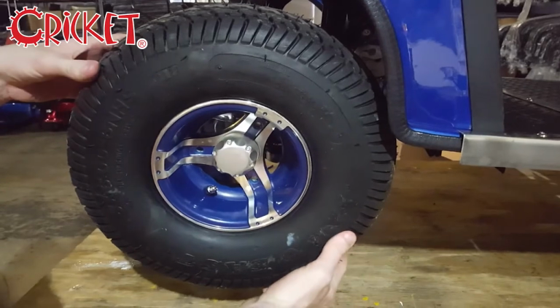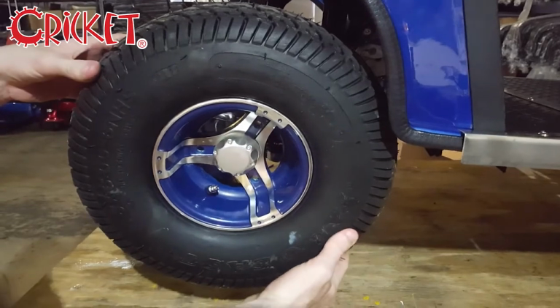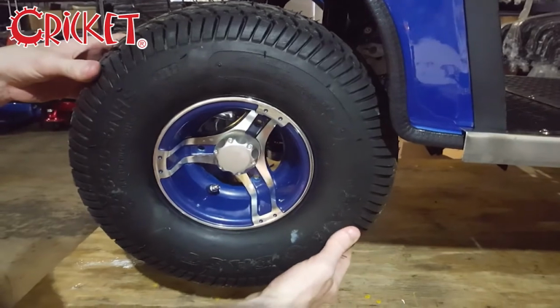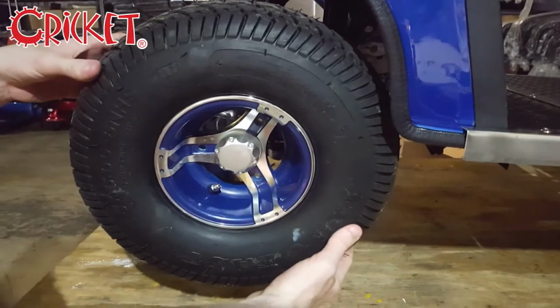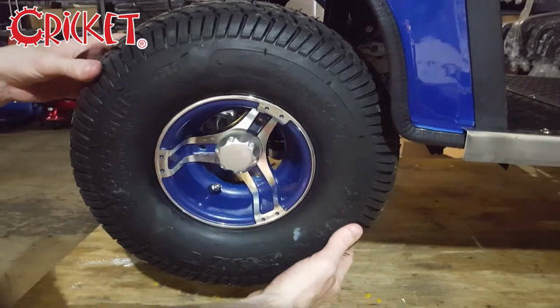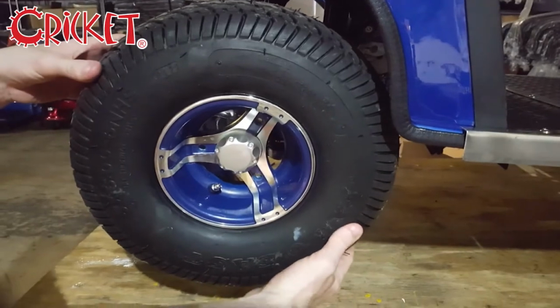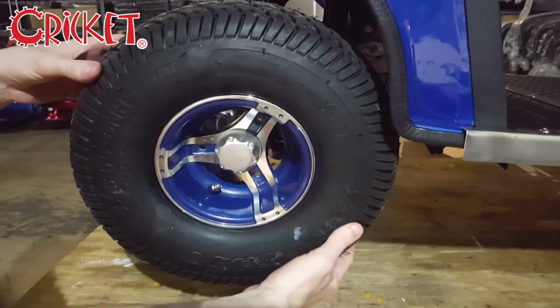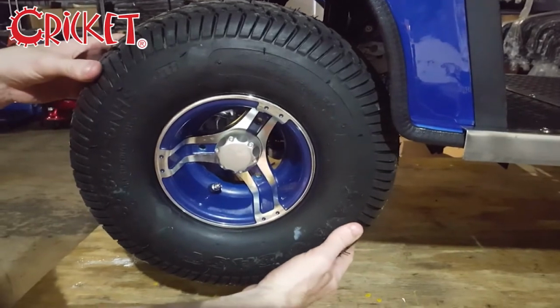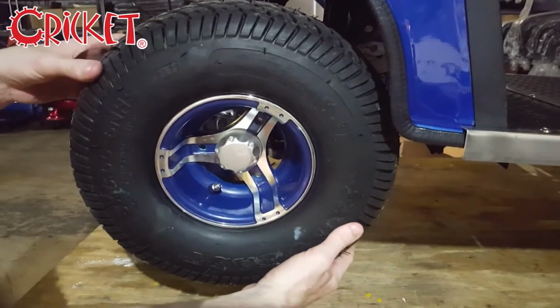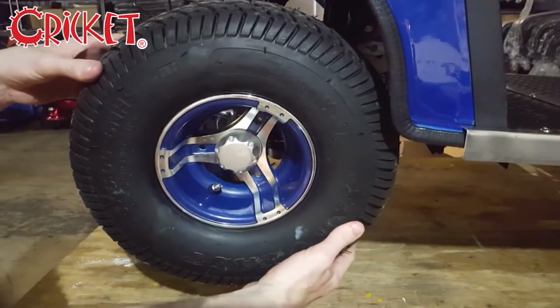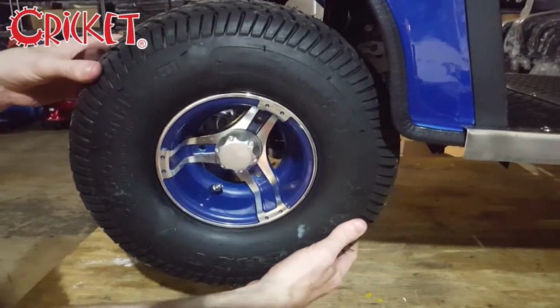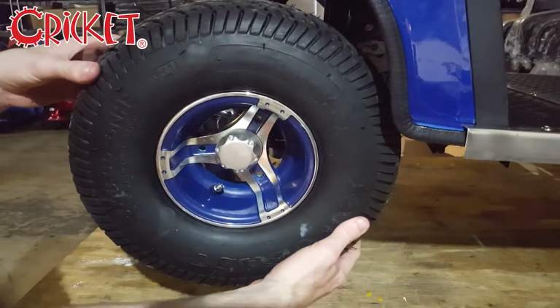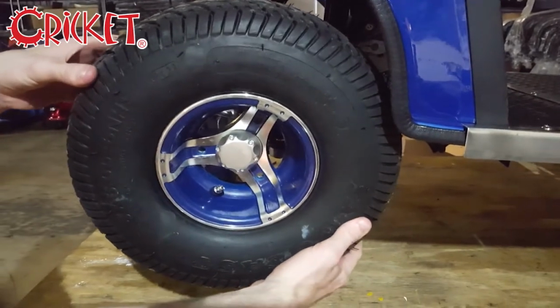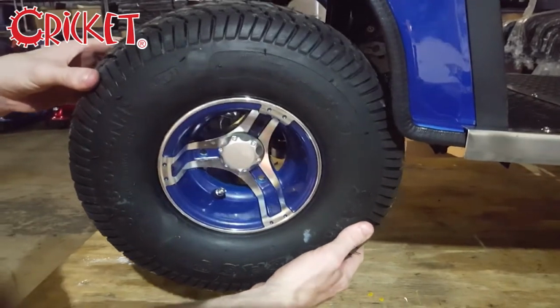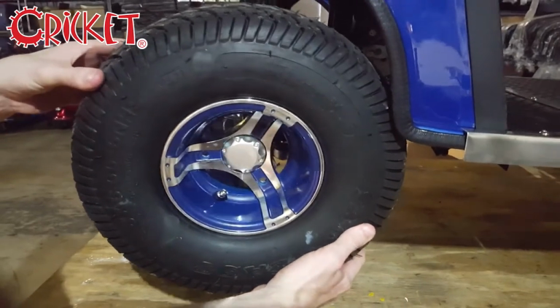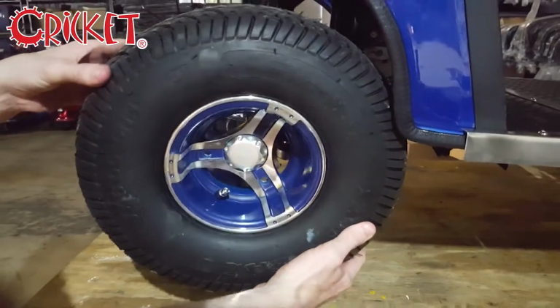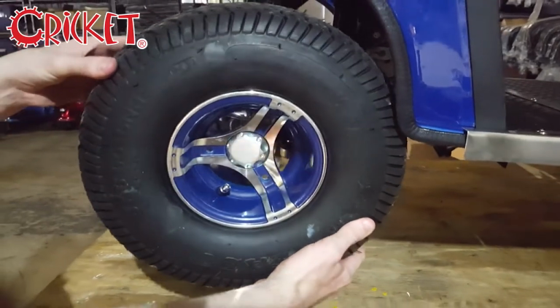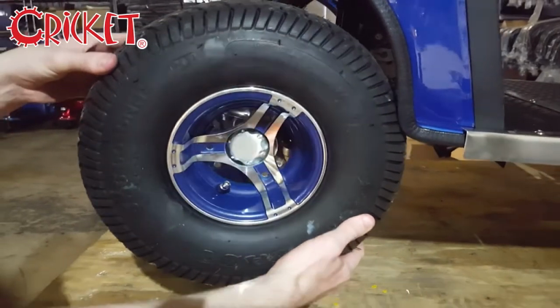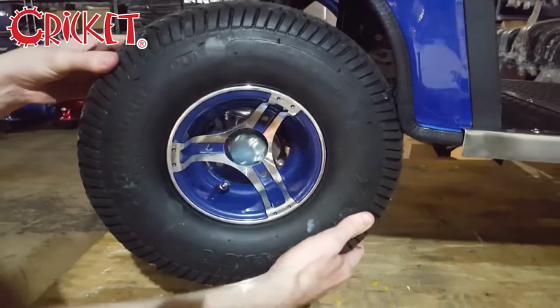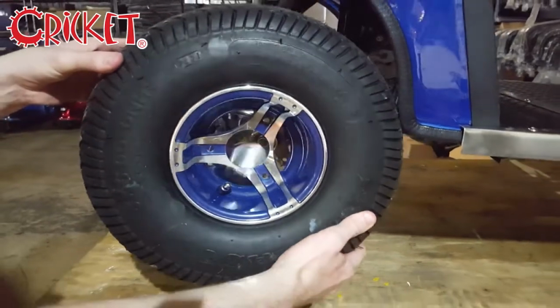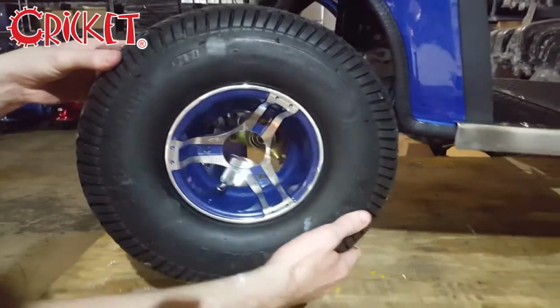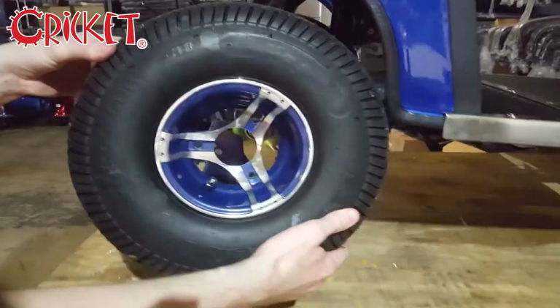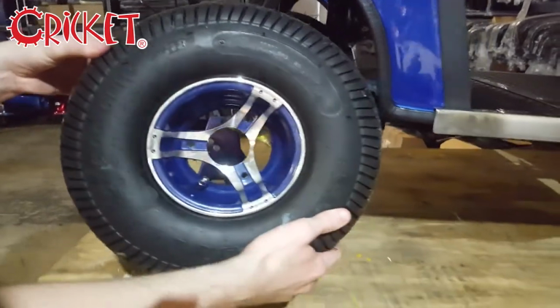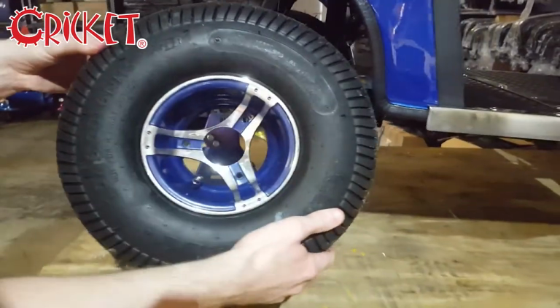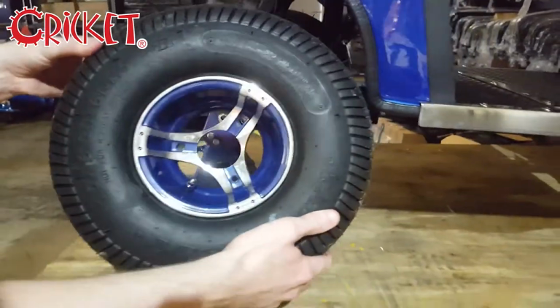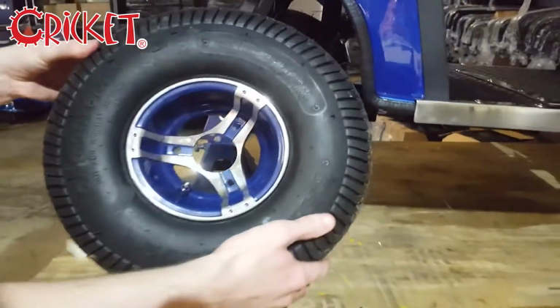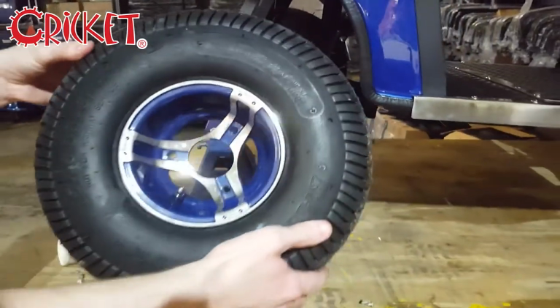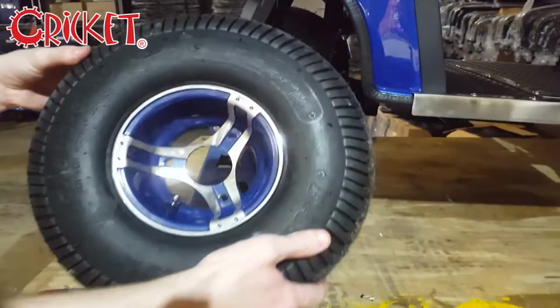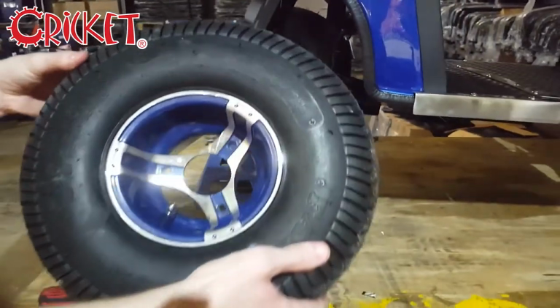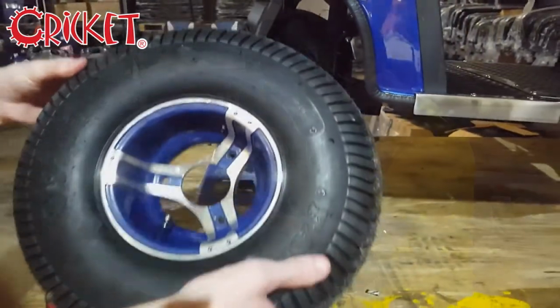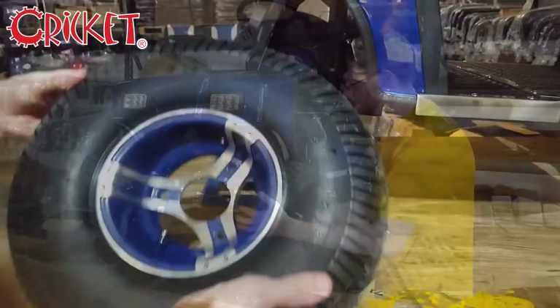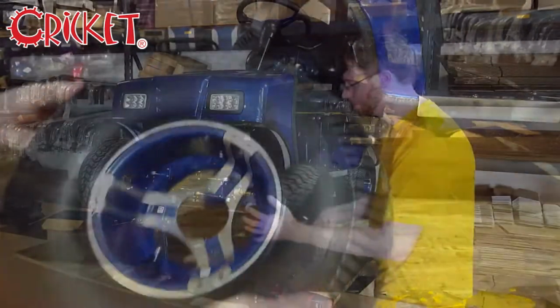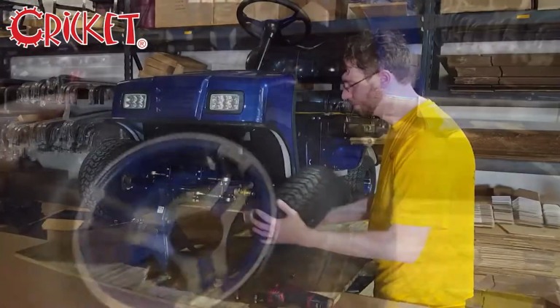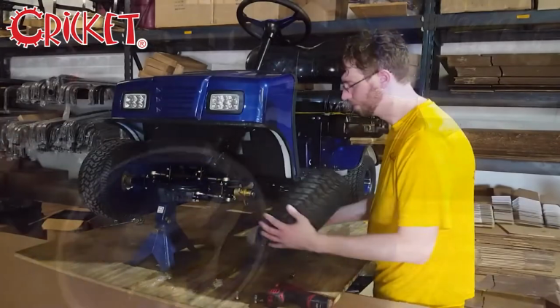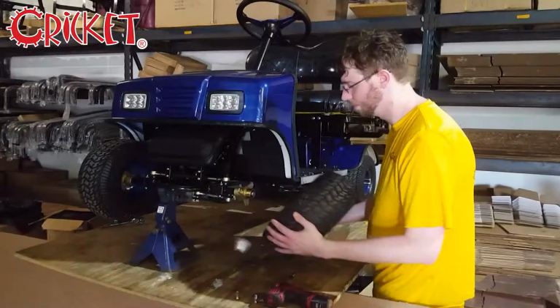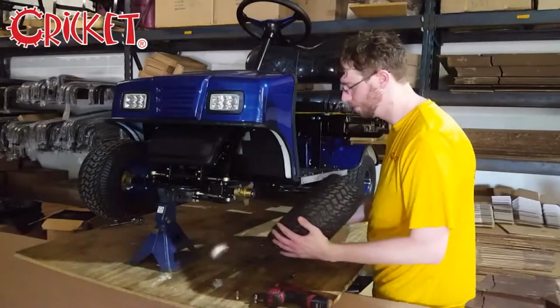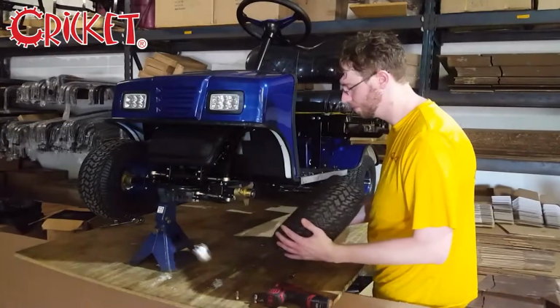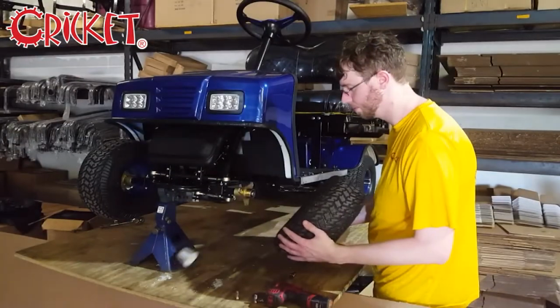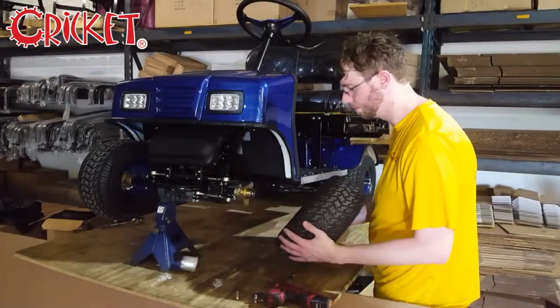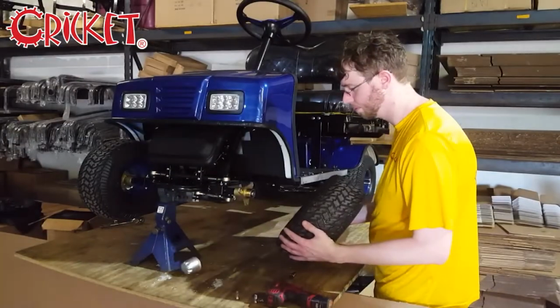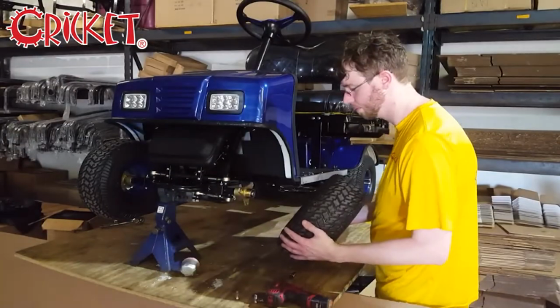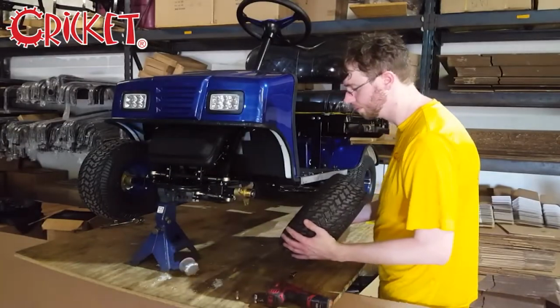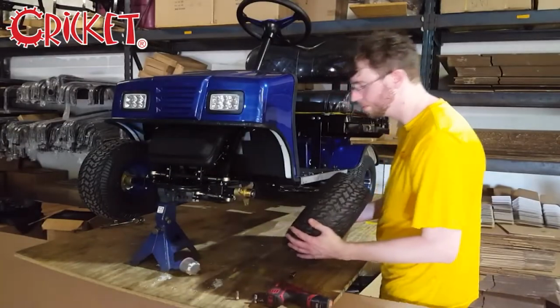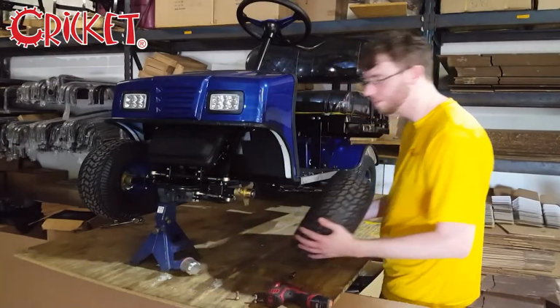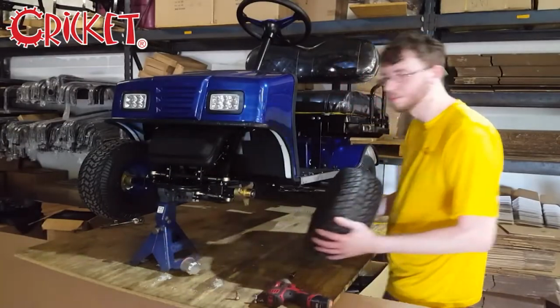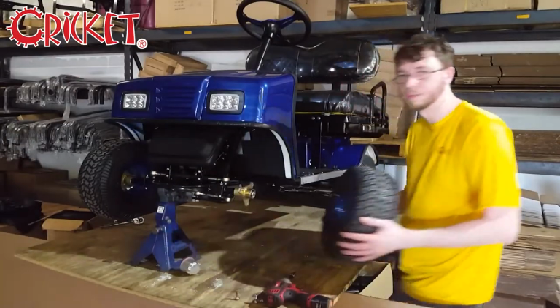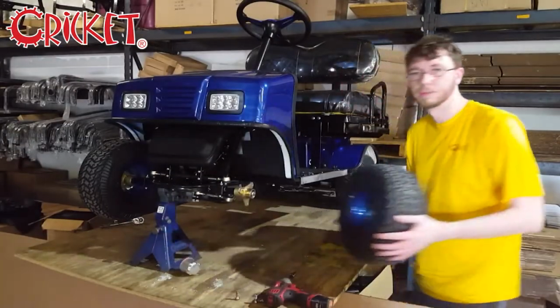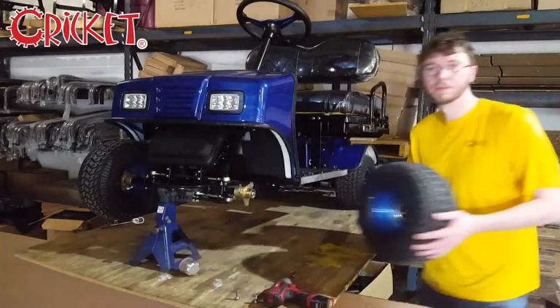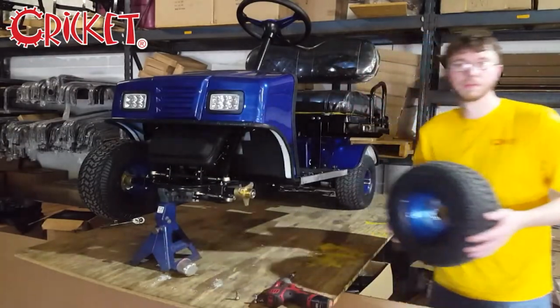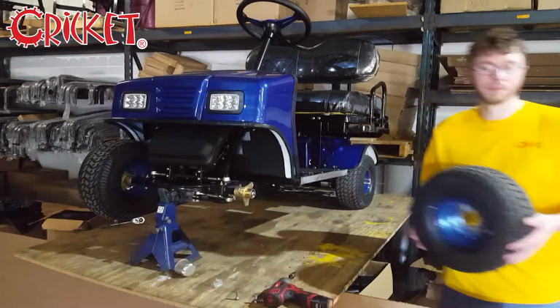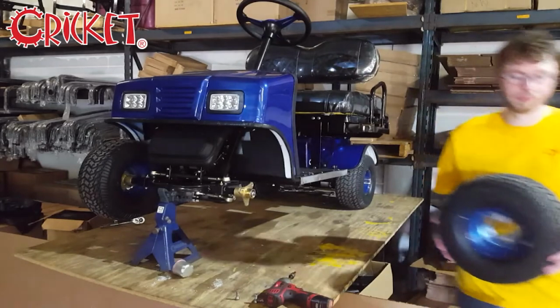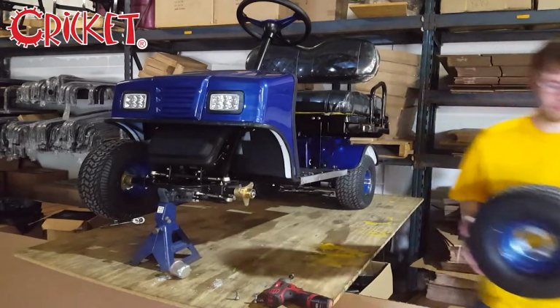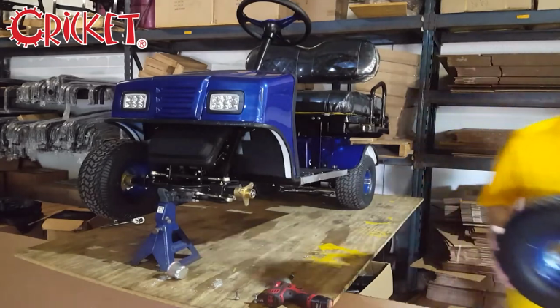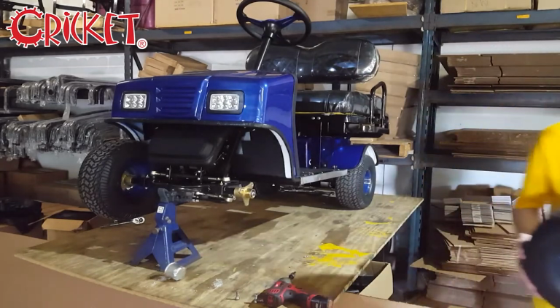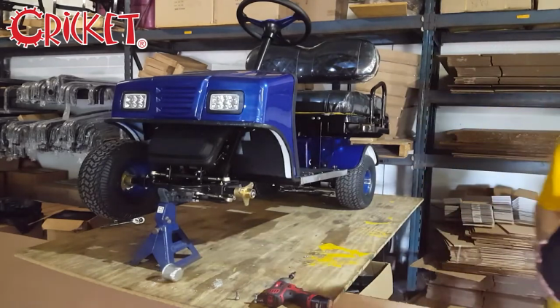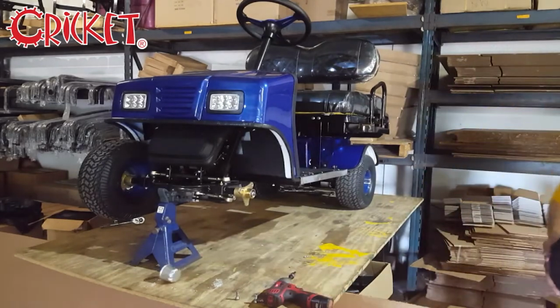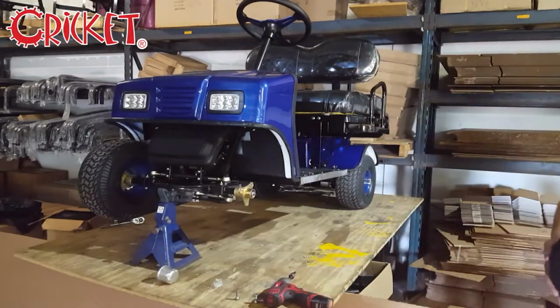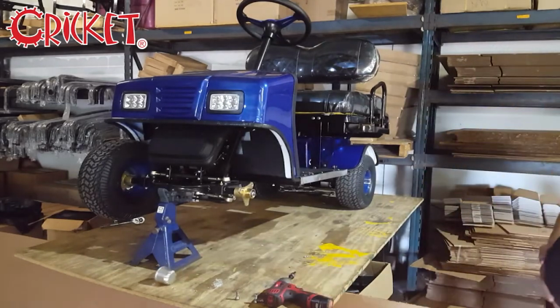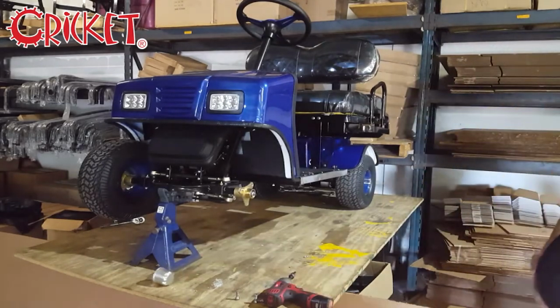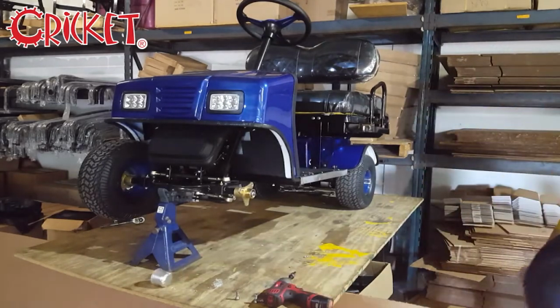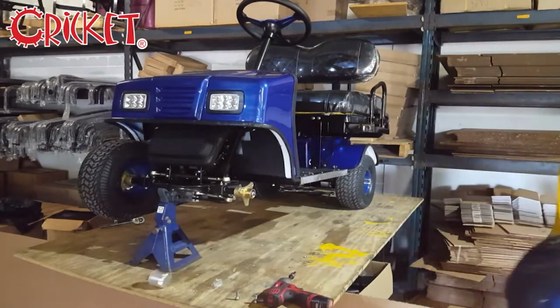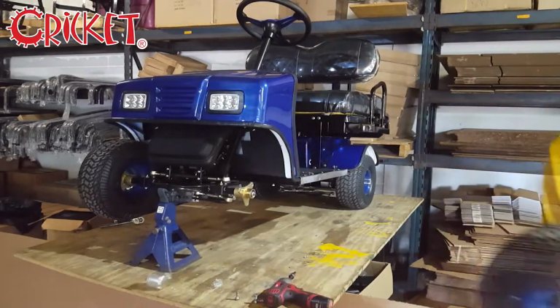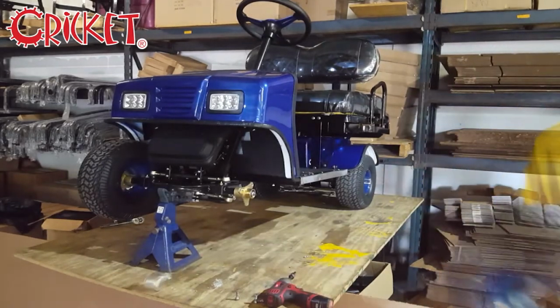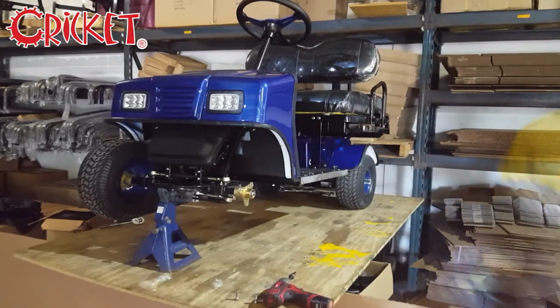Once the bolts are removed and set aside, carefully remove the wheel. Be aware that the plastic hubcap is a separate piece.